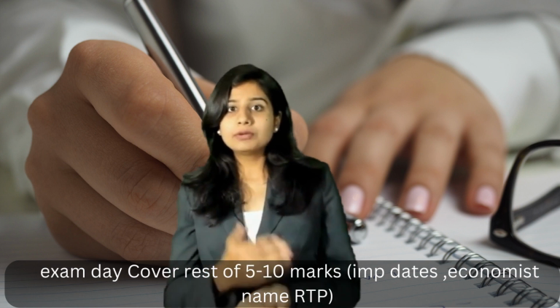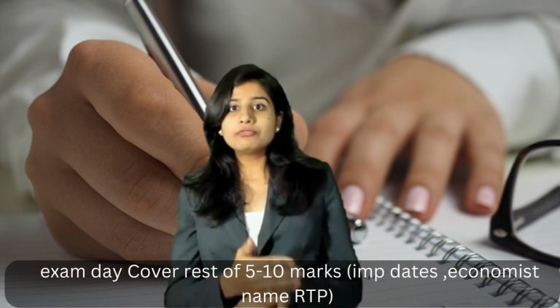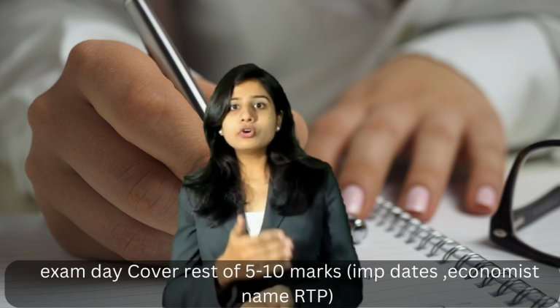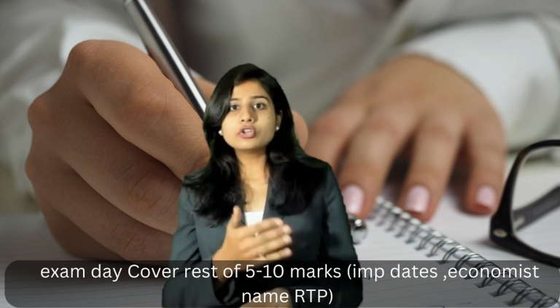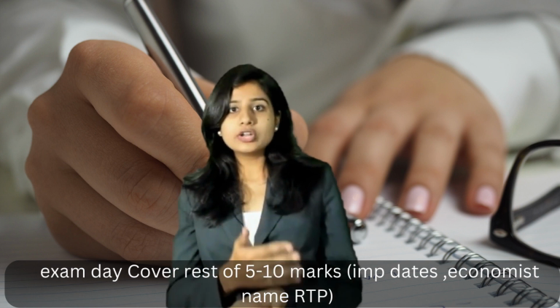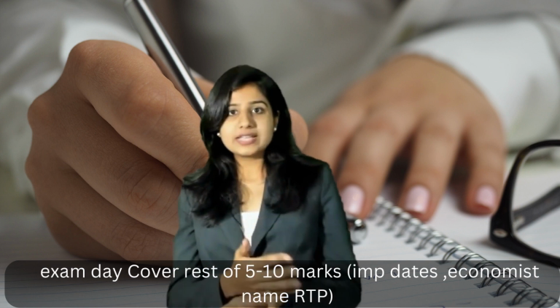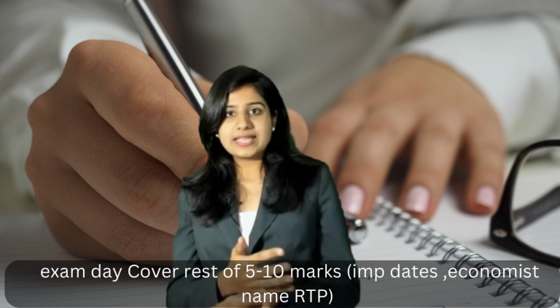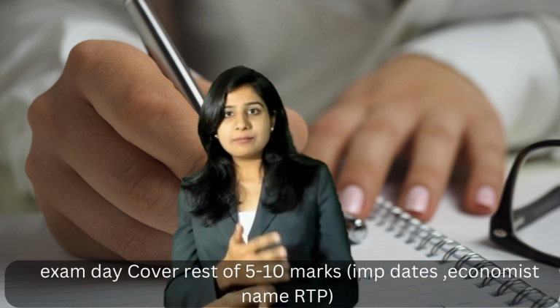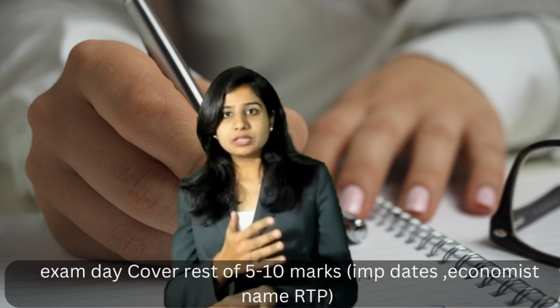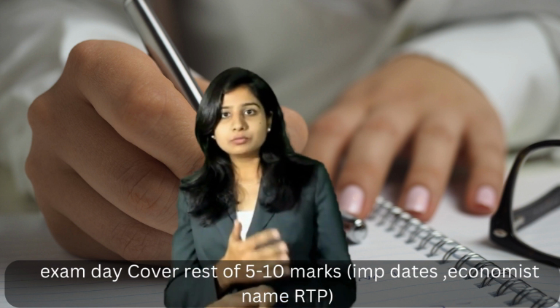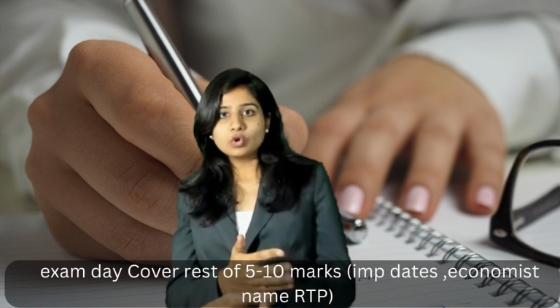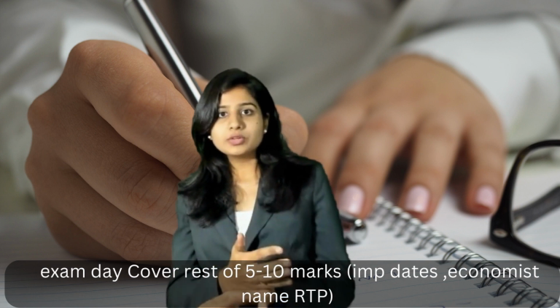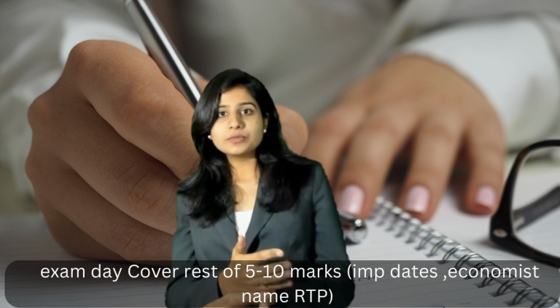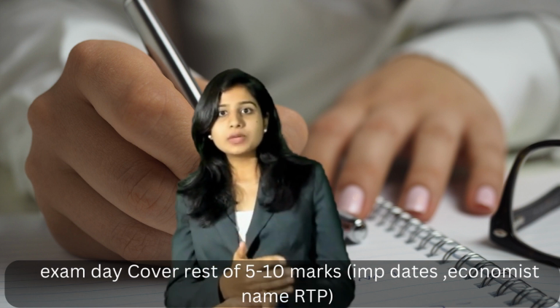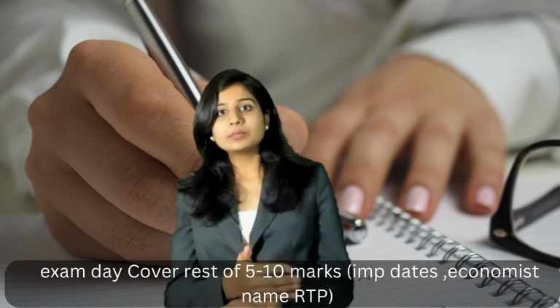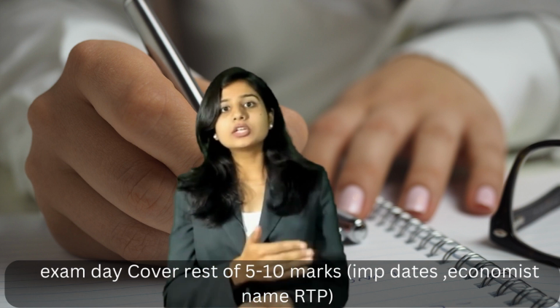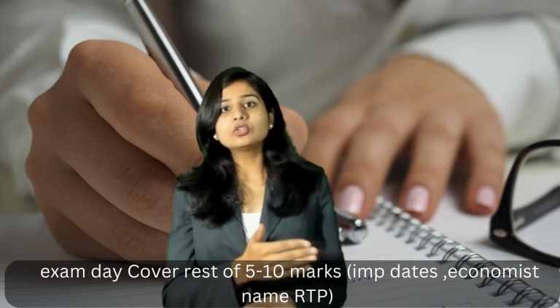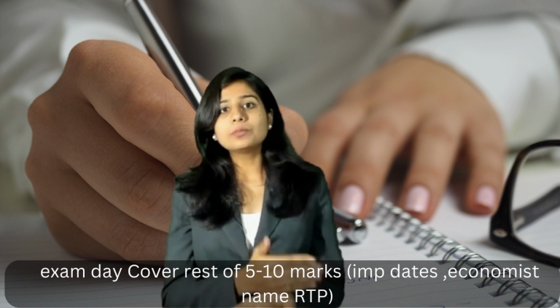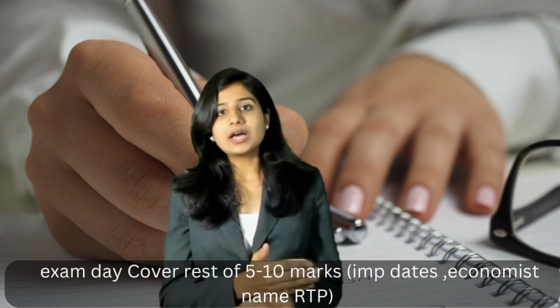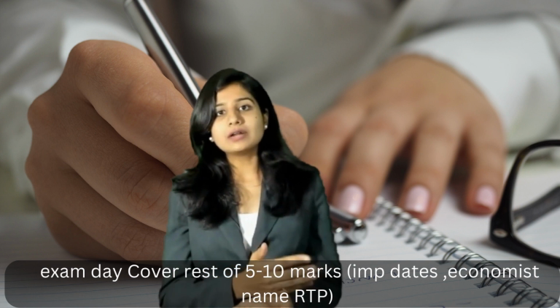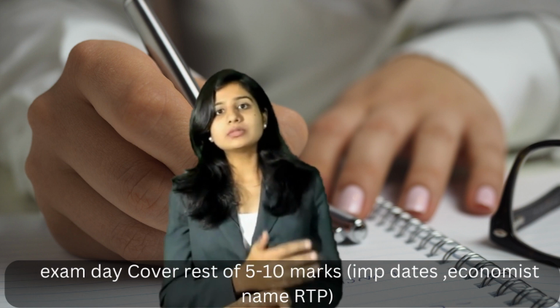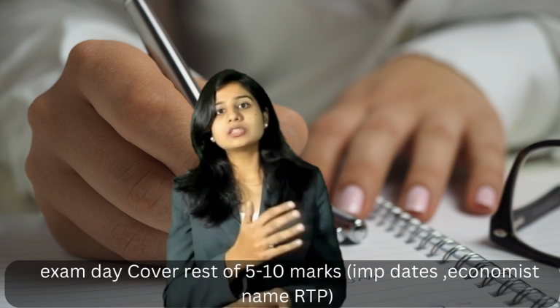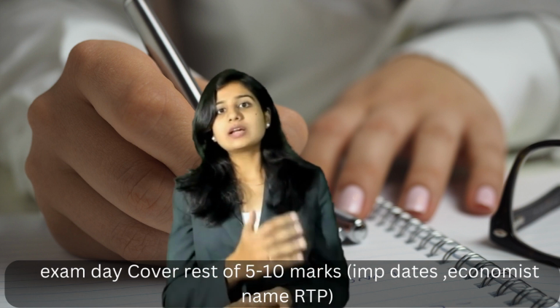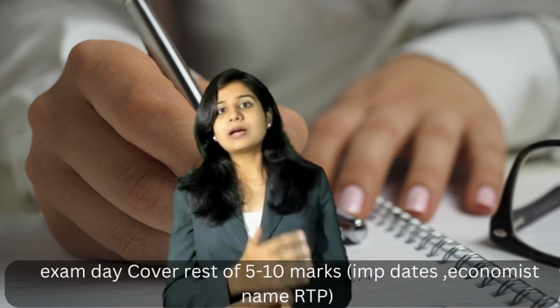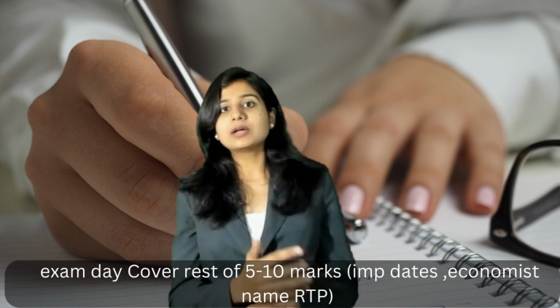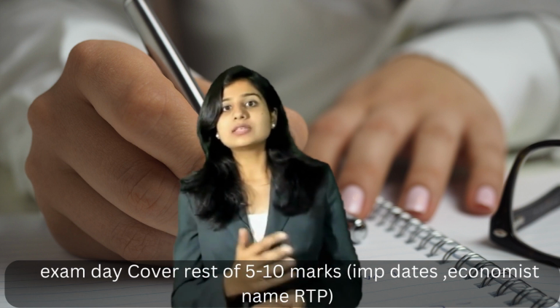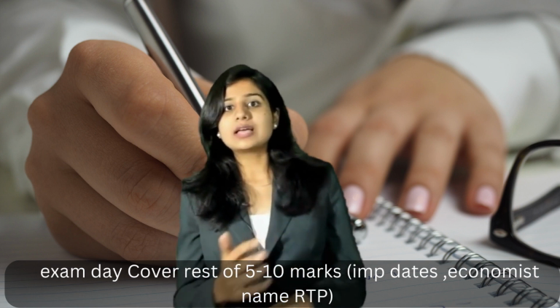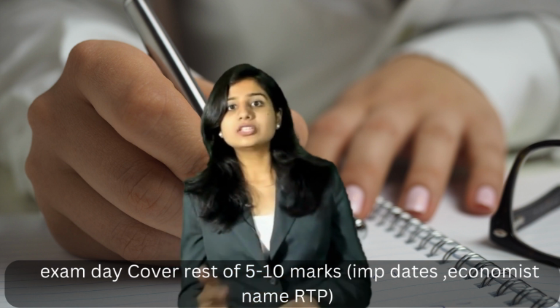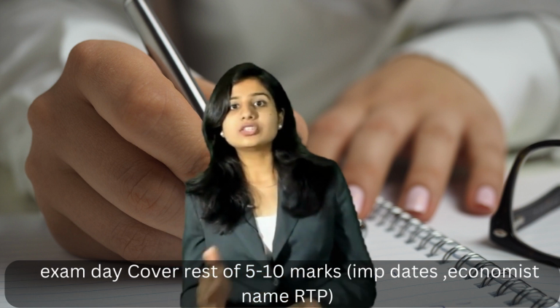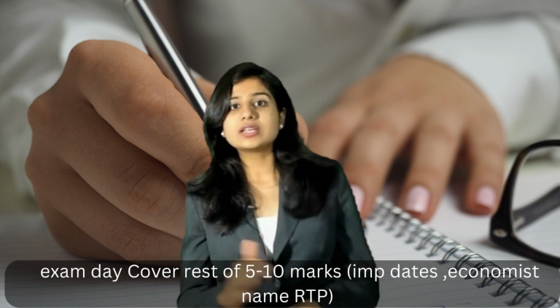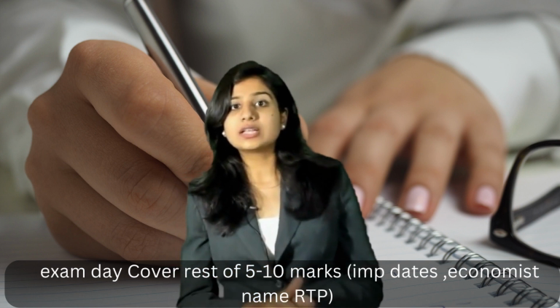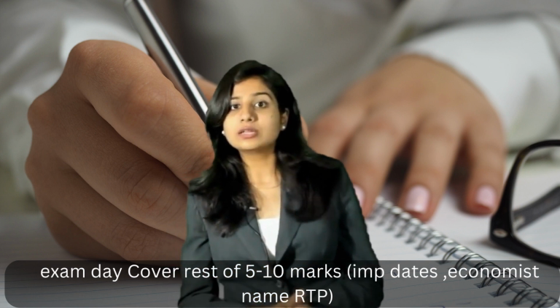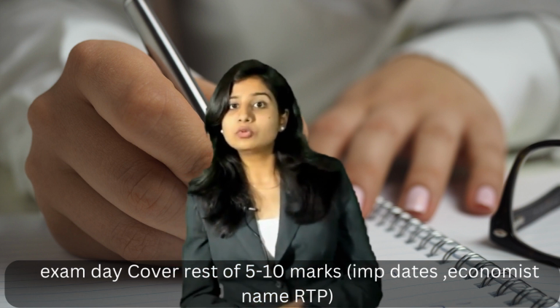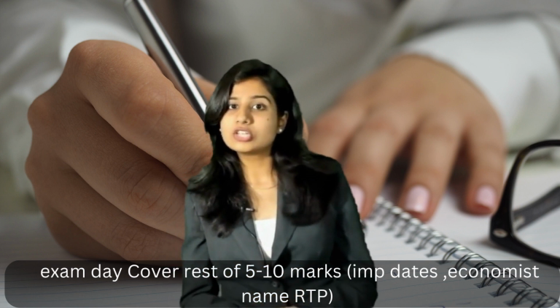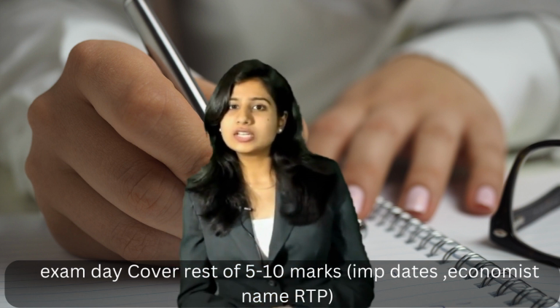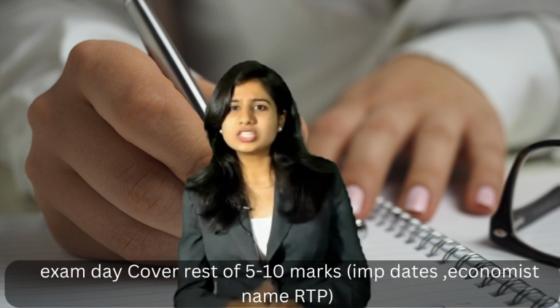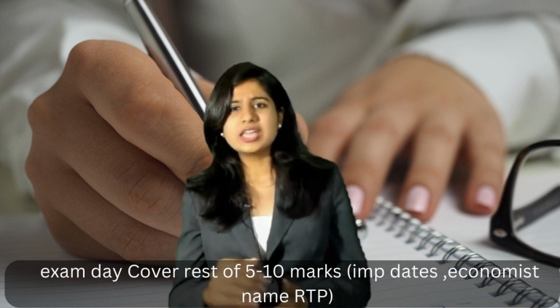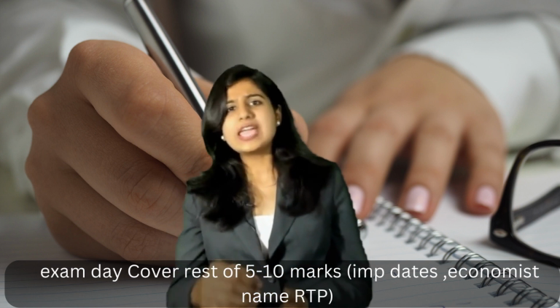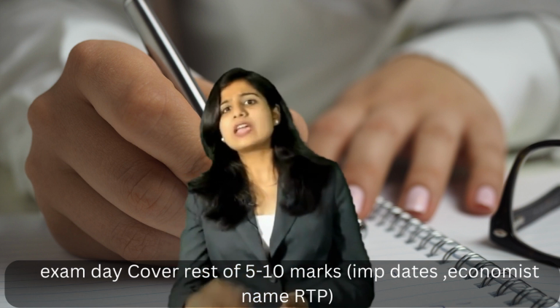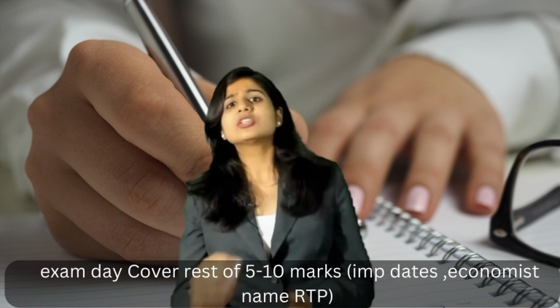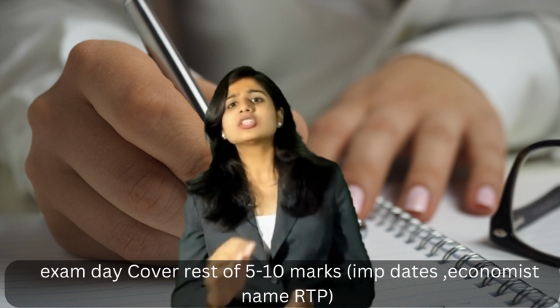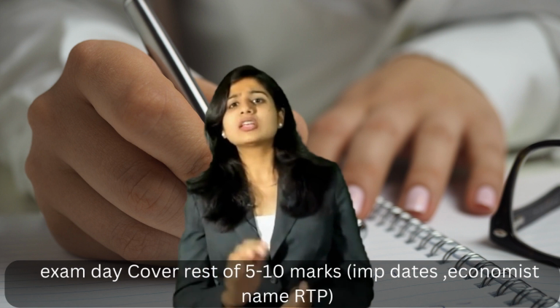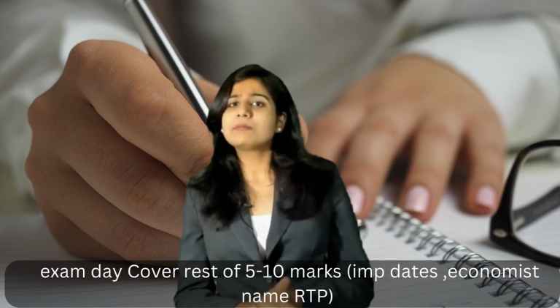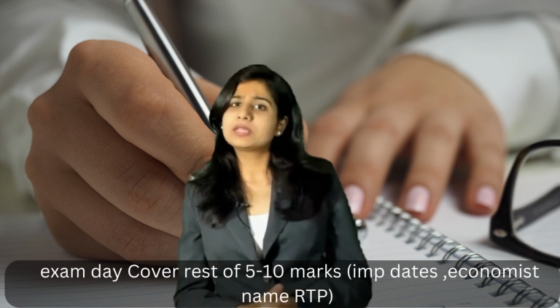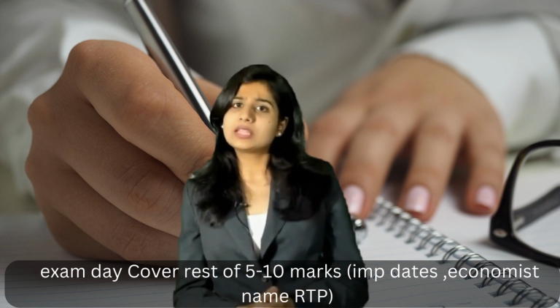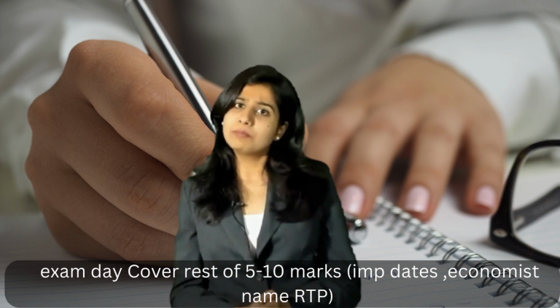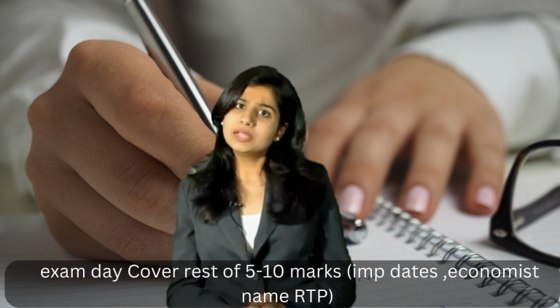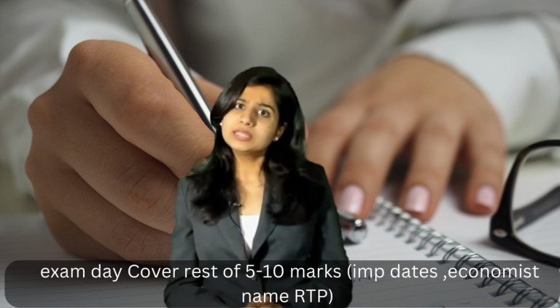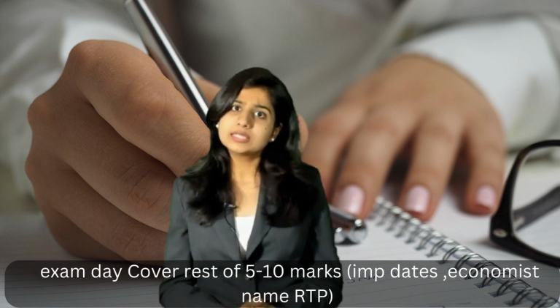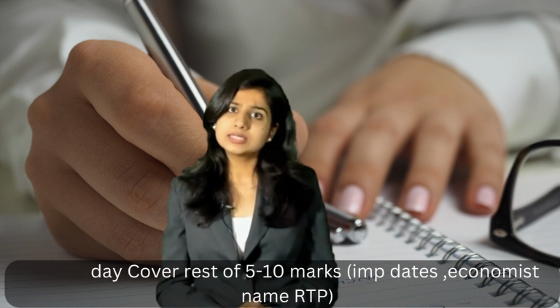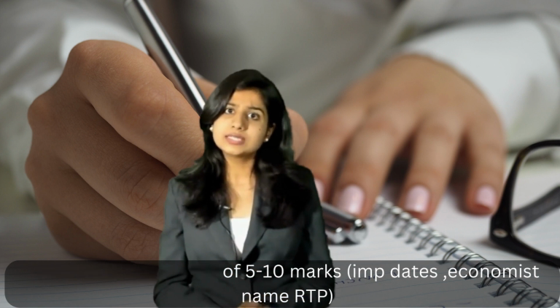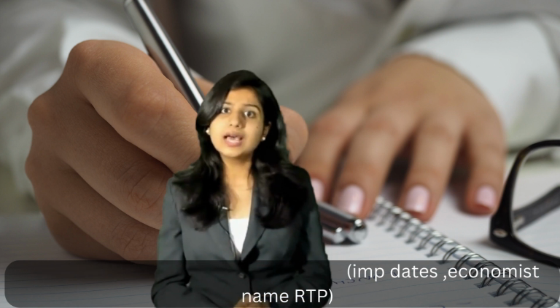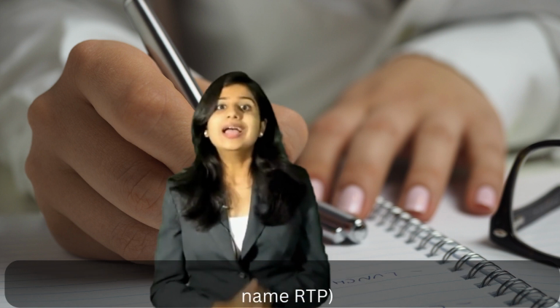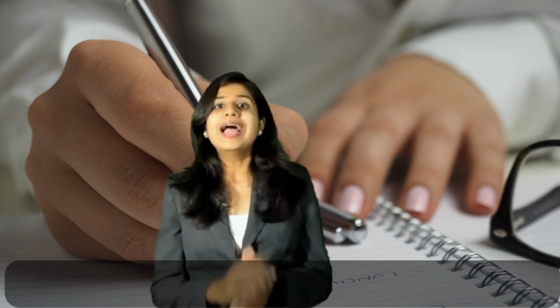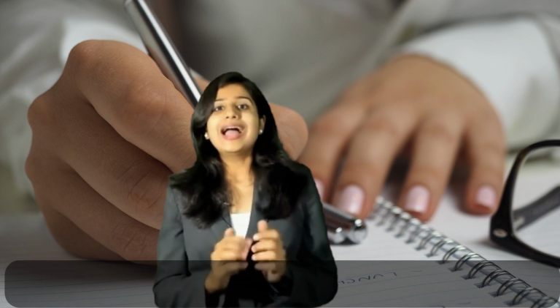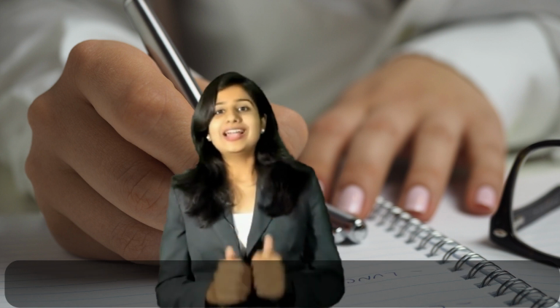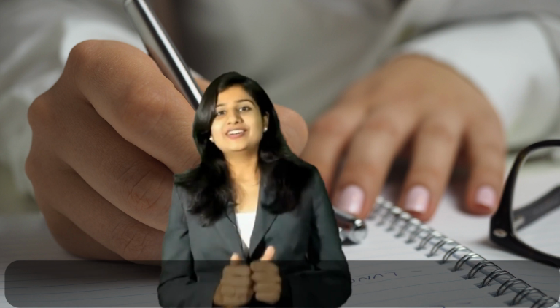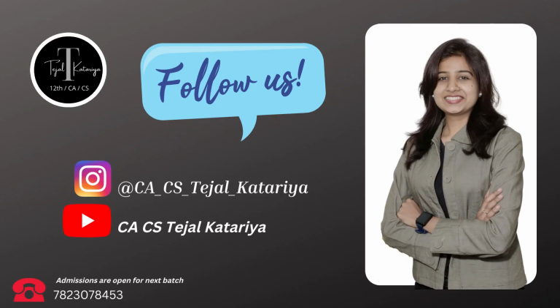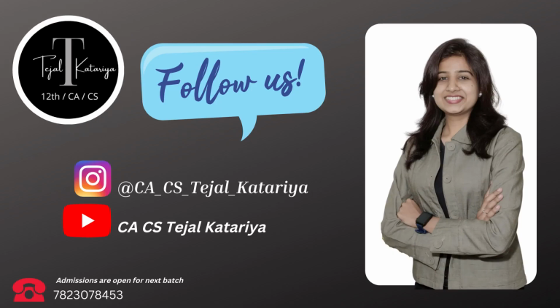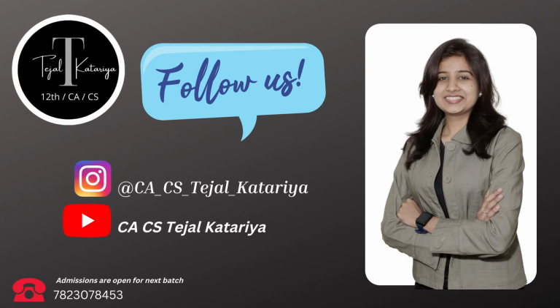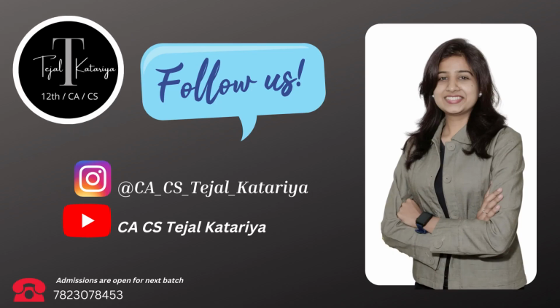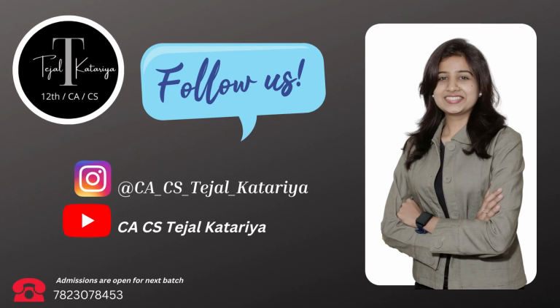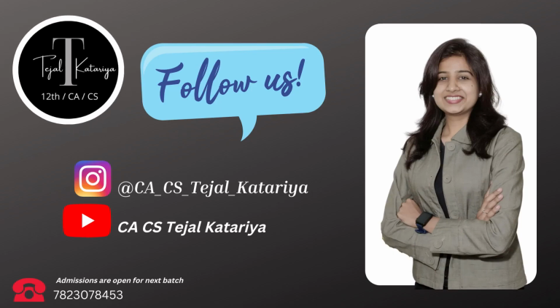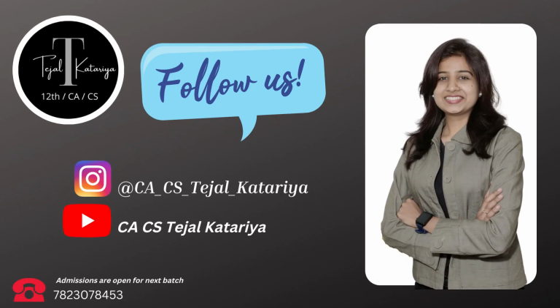Before your exam — if the paper is at 2 hours, you should finish studying by 12. Close the book 1 hour before. No last-minute new content. Follow this channel.